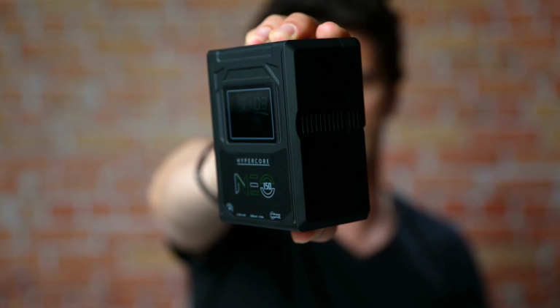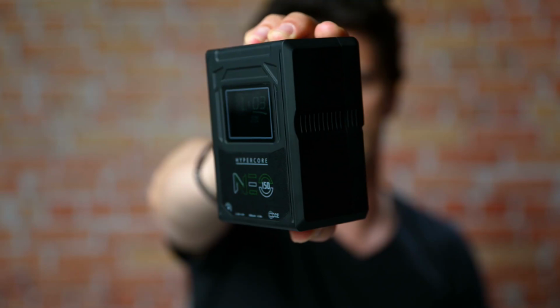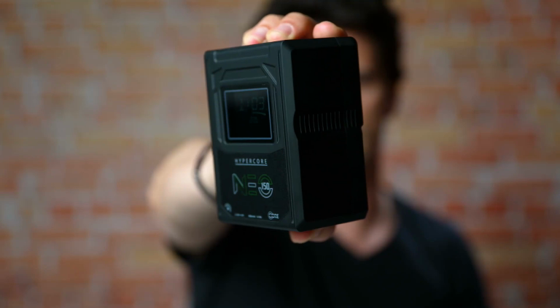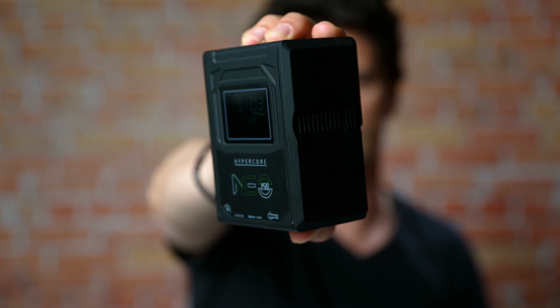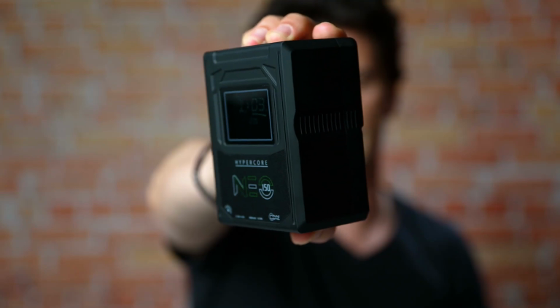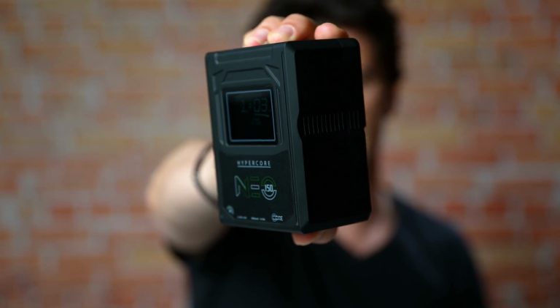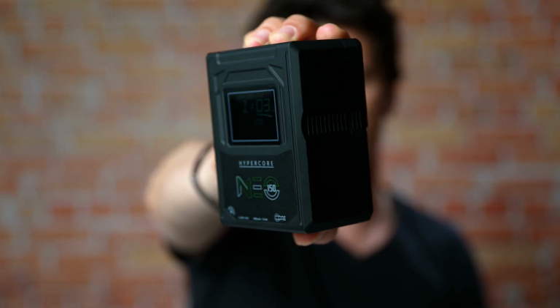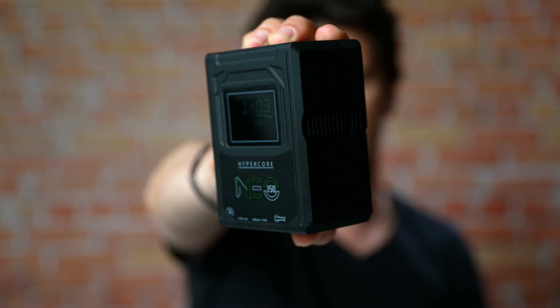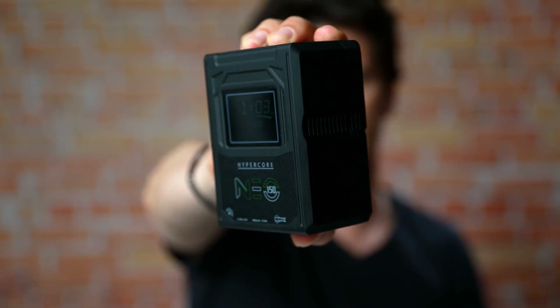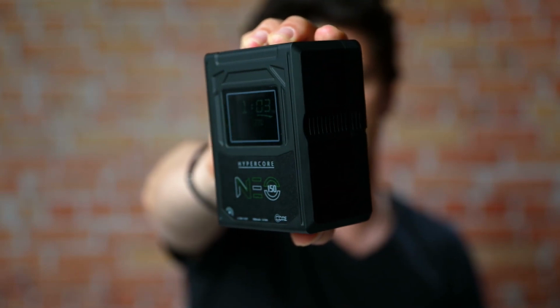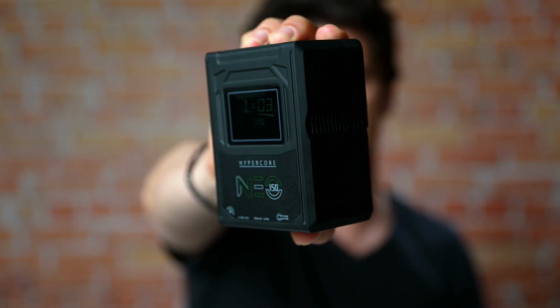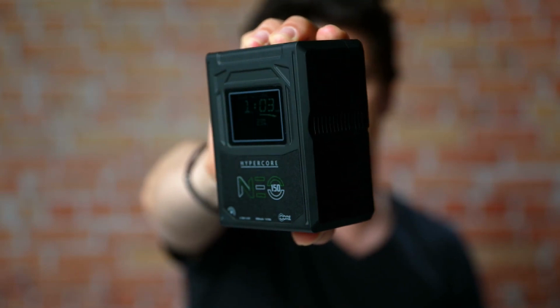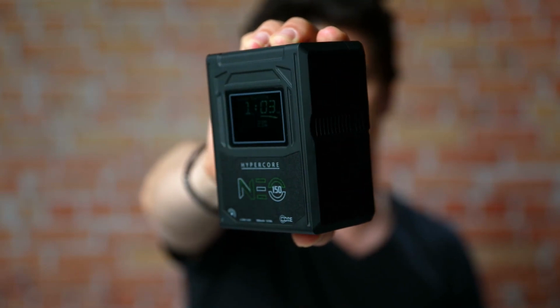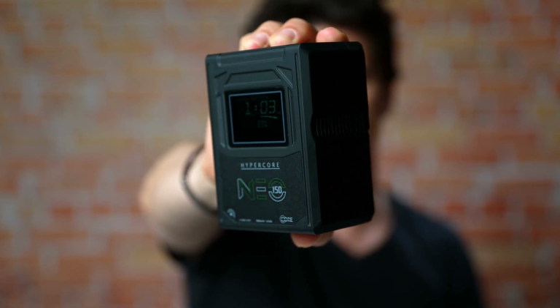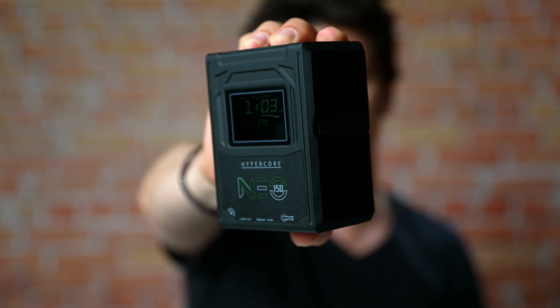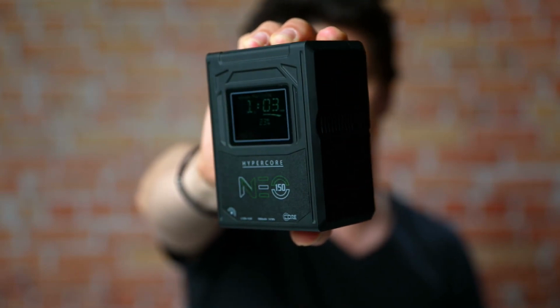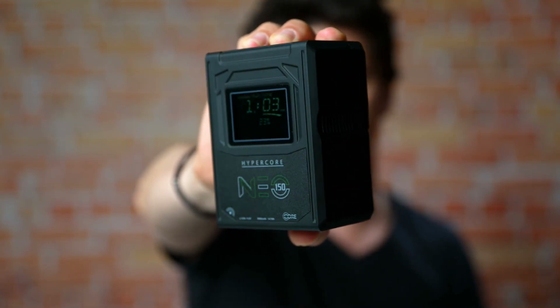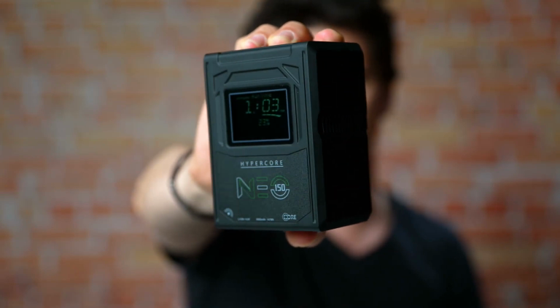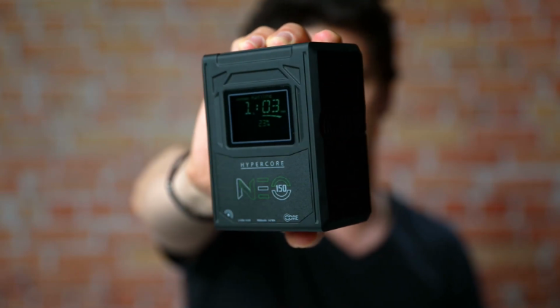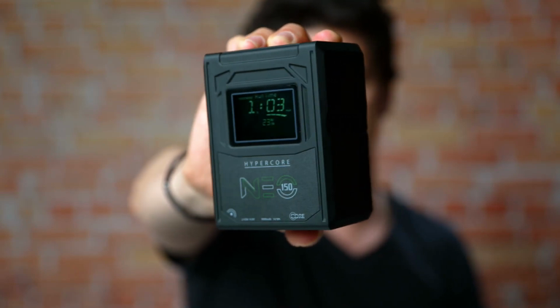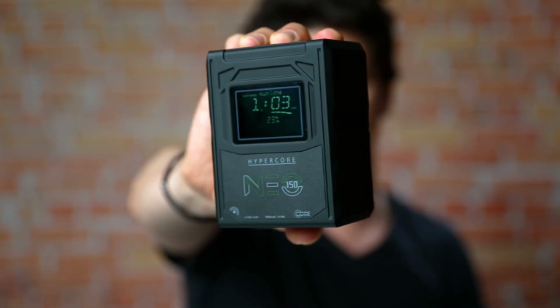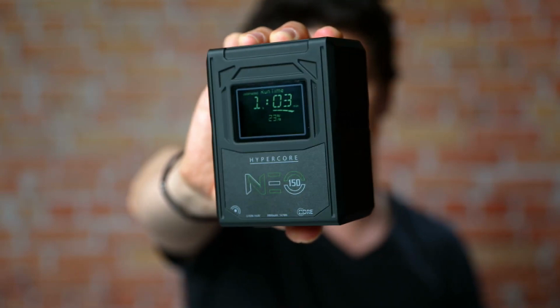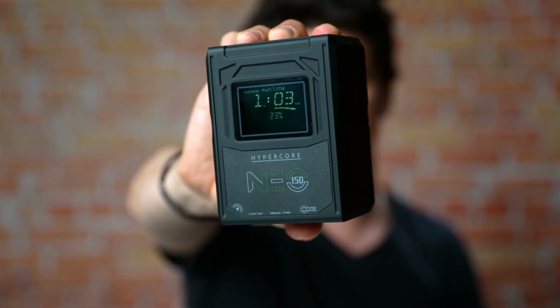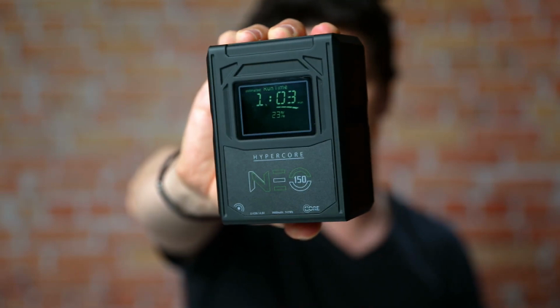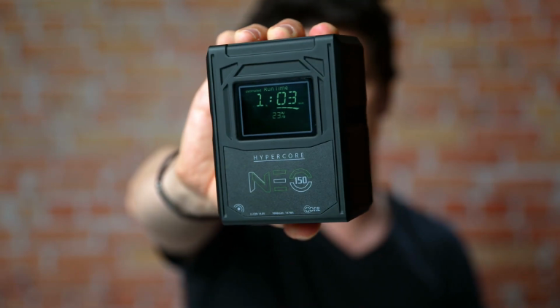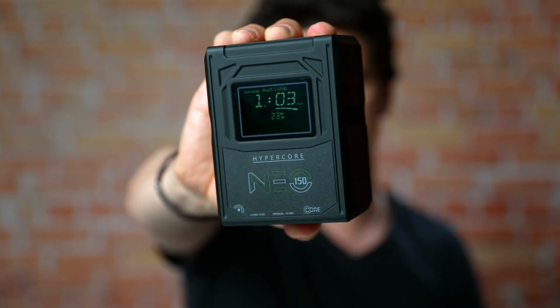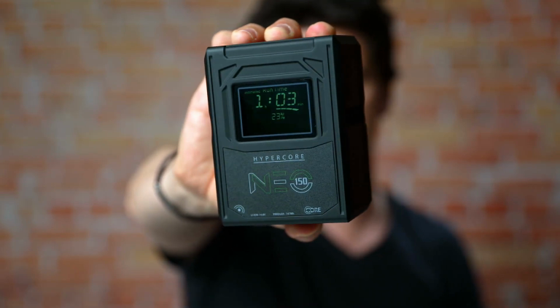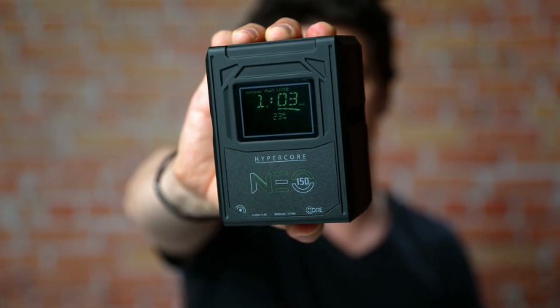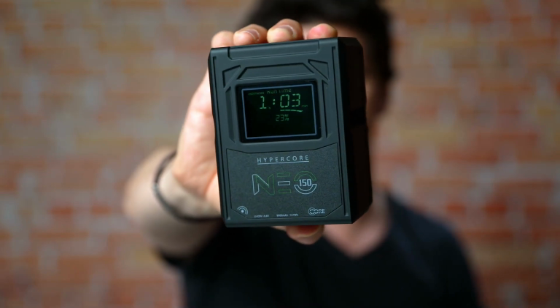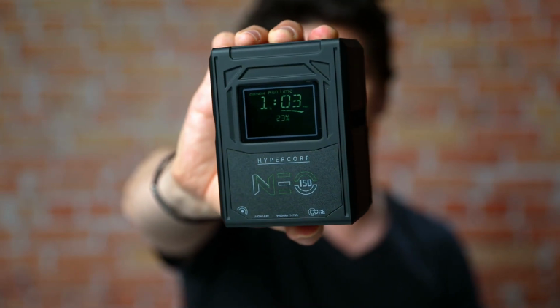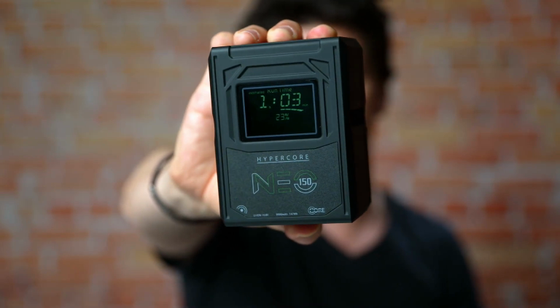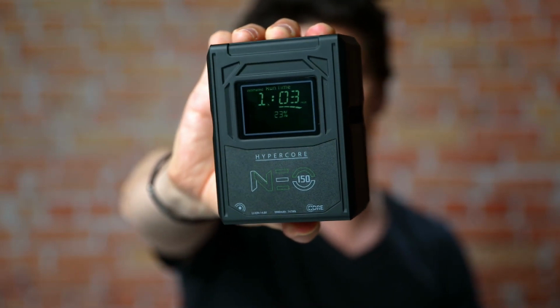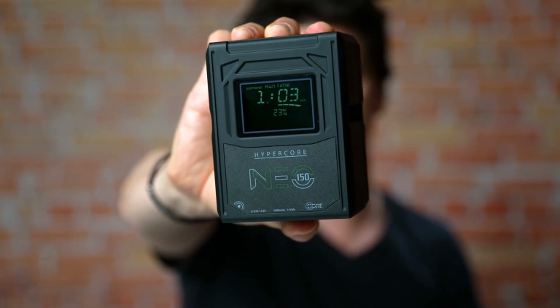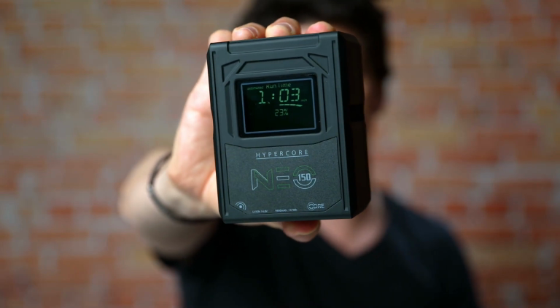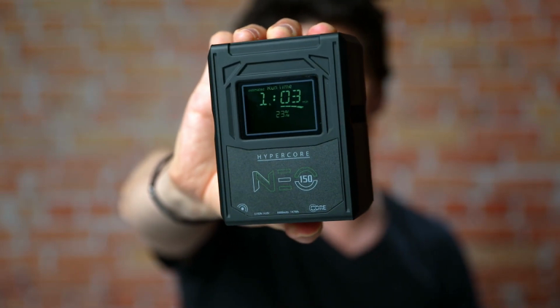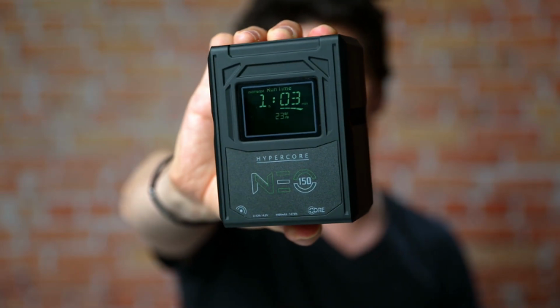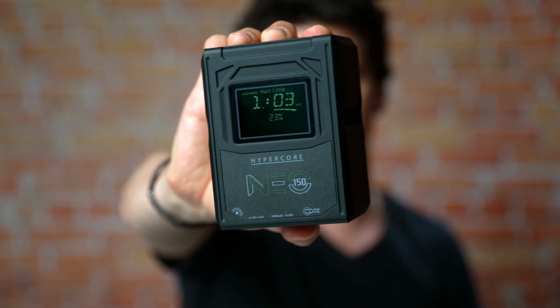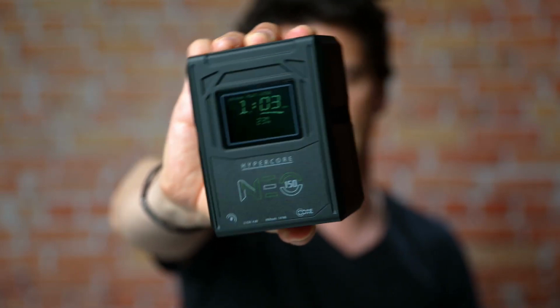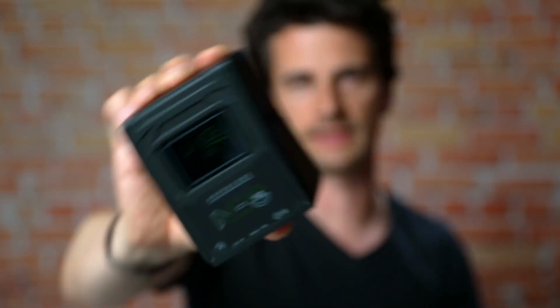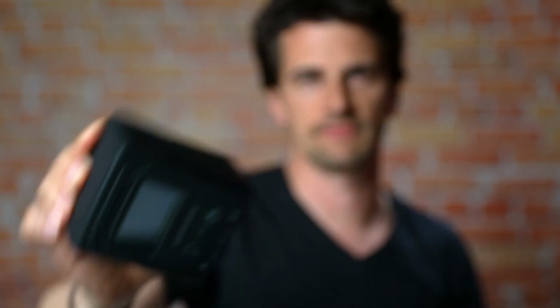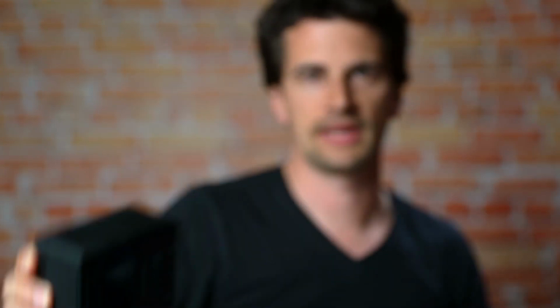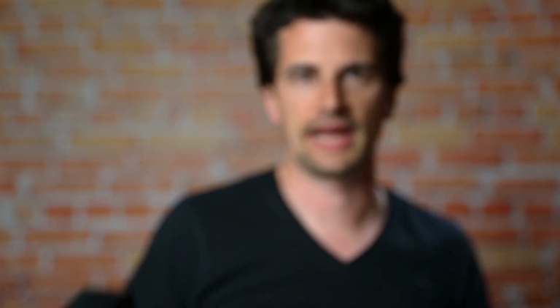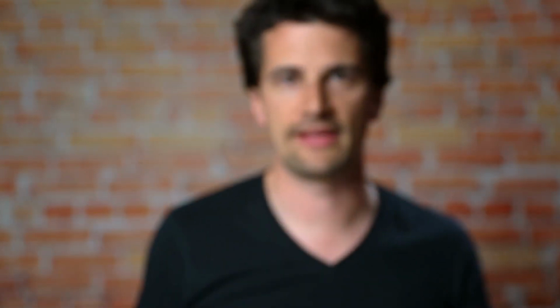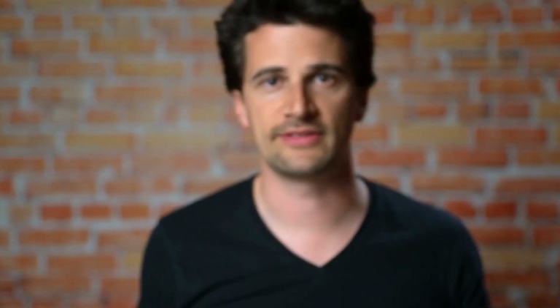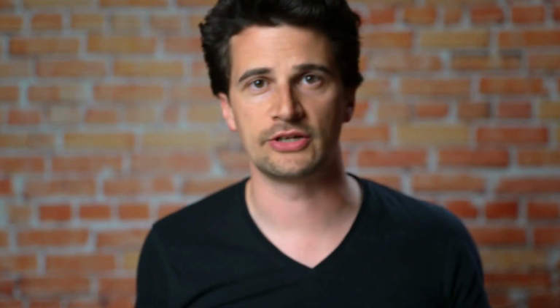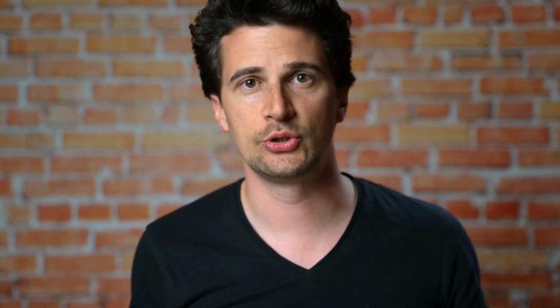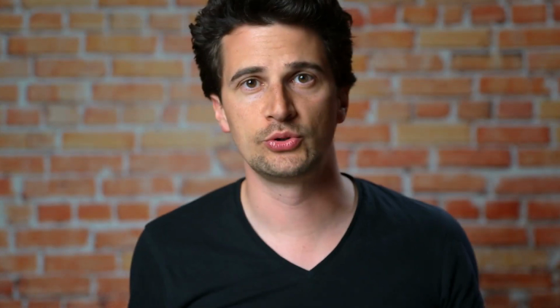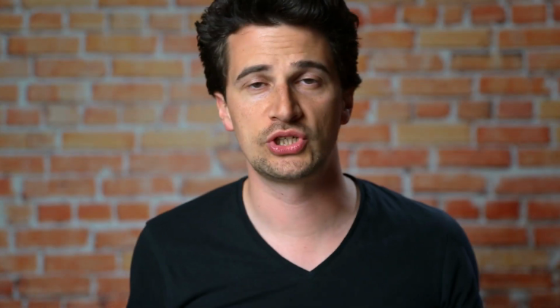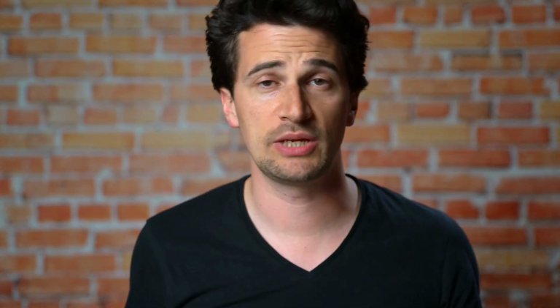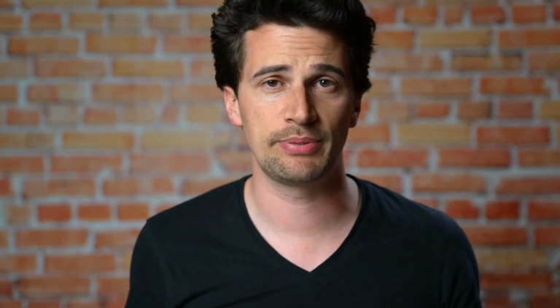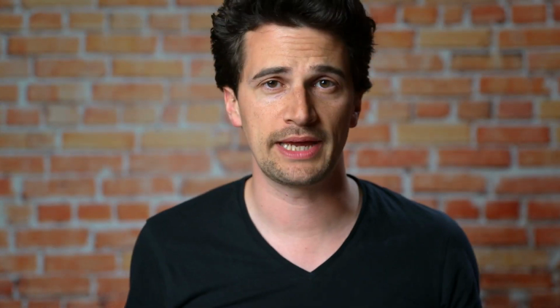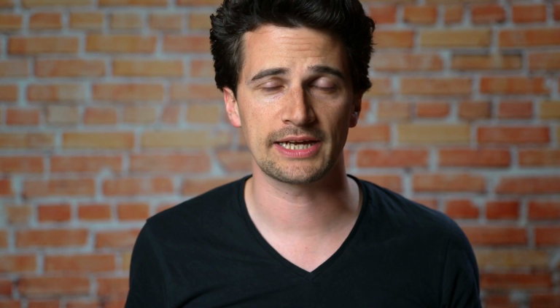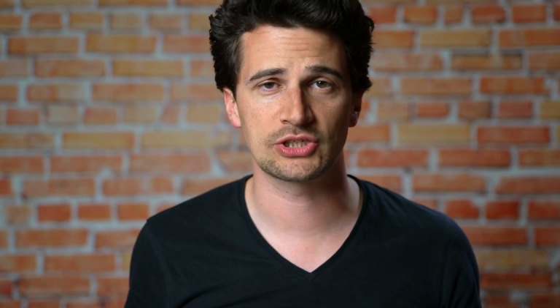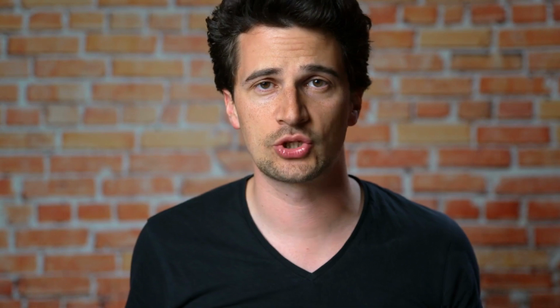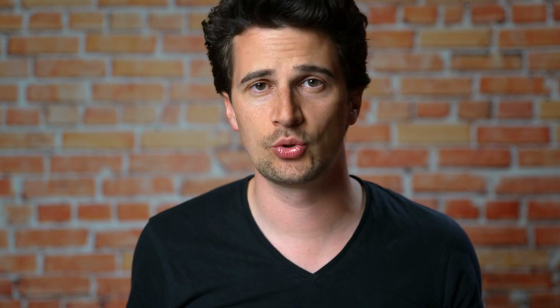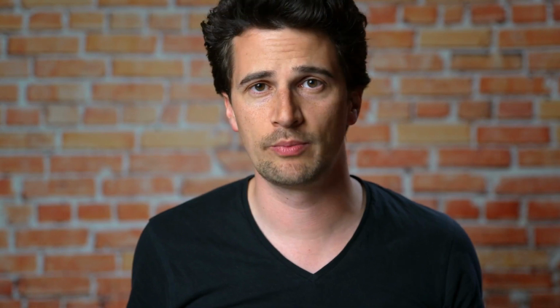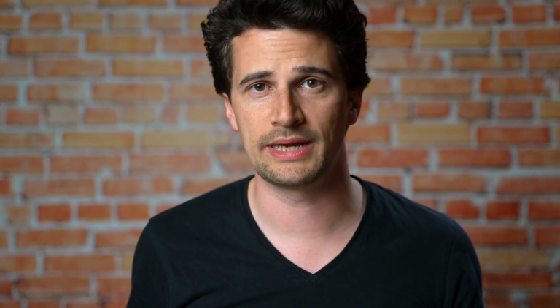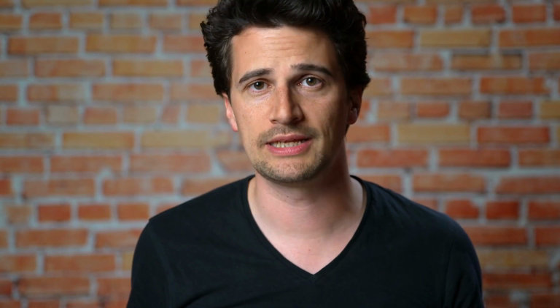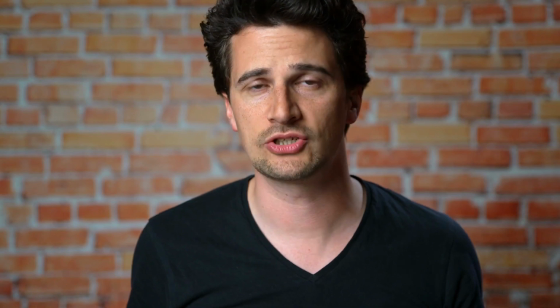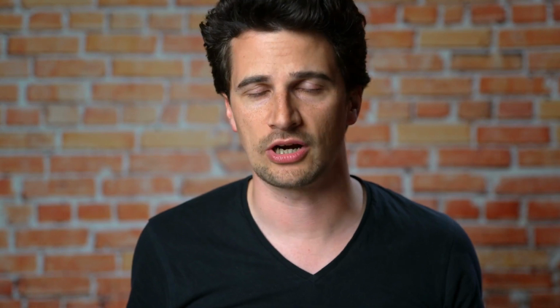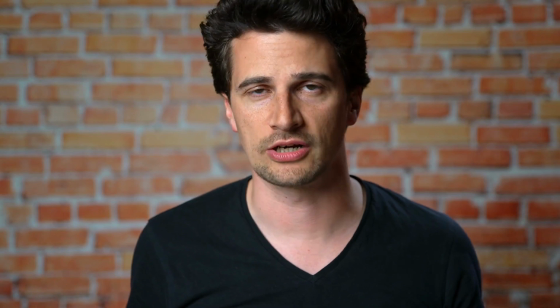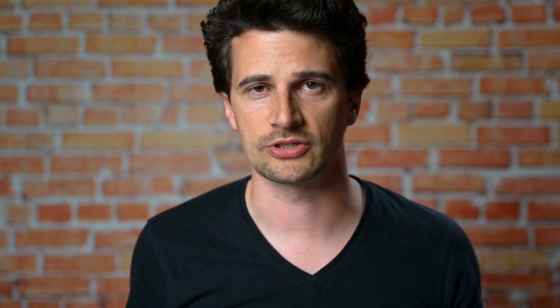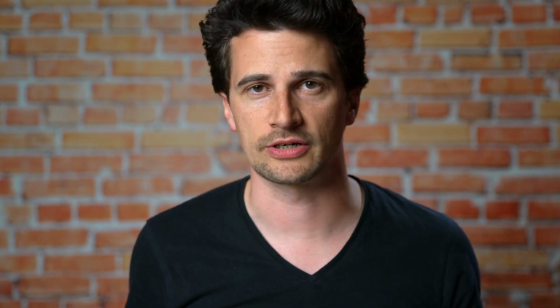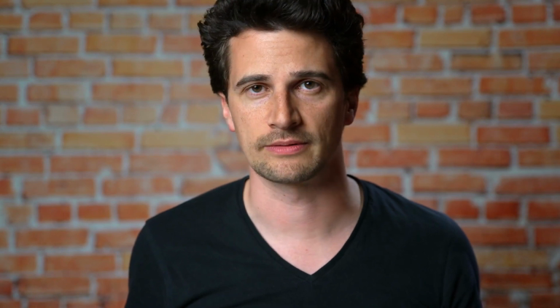Today, we are looking at the new Core SWX Neo 150 battery and their new GPX-2 Mini Charger.